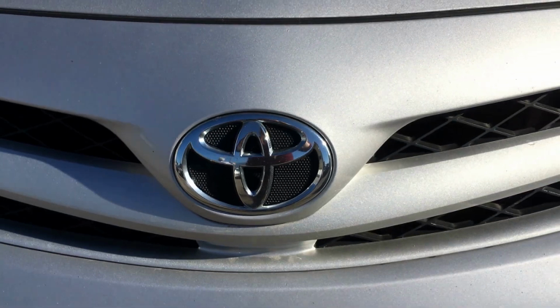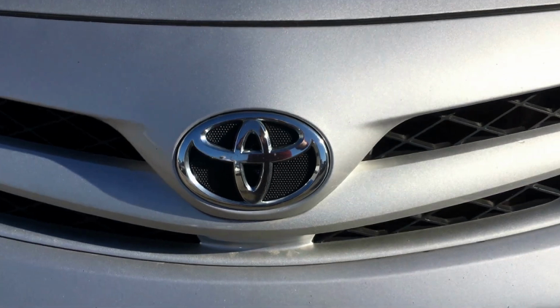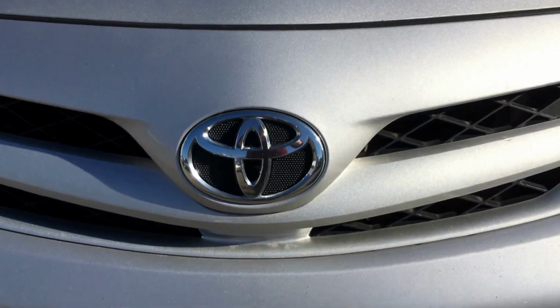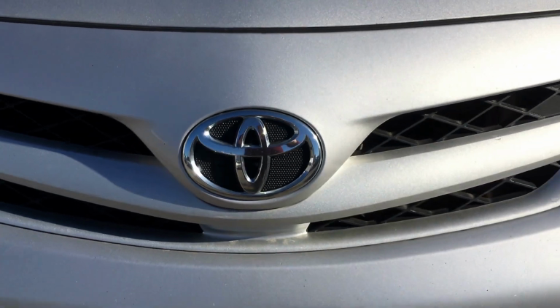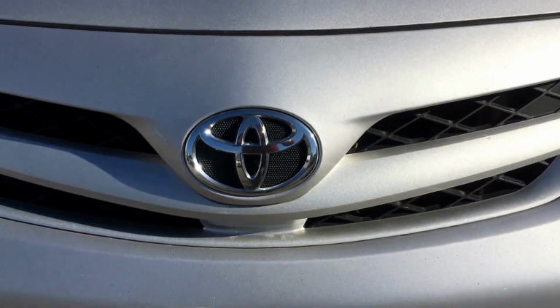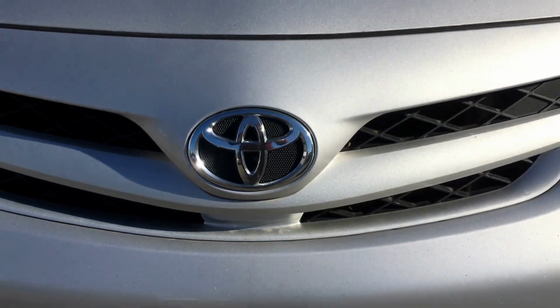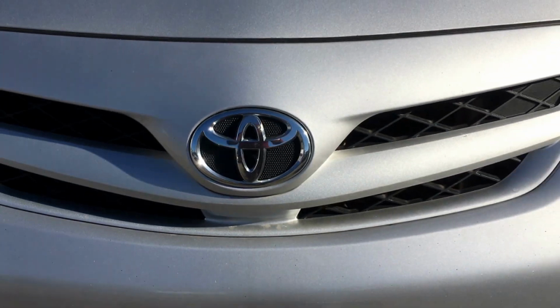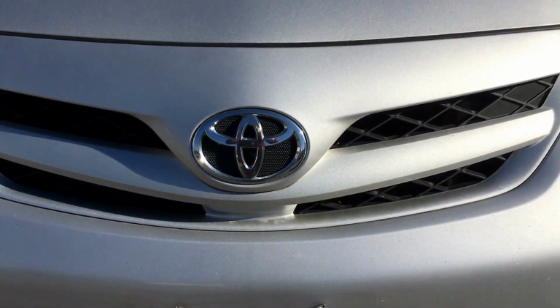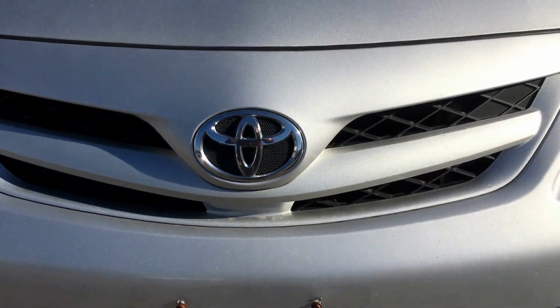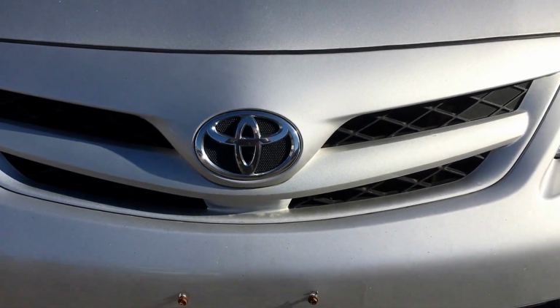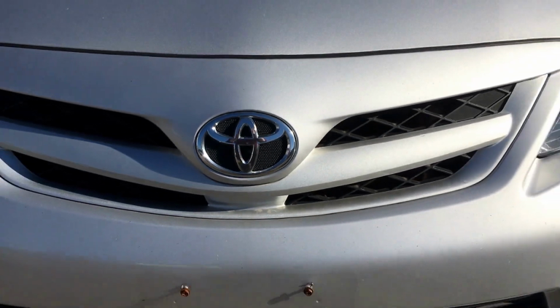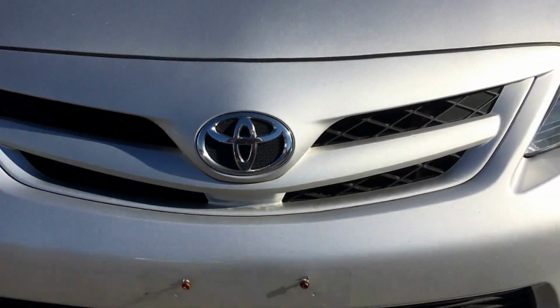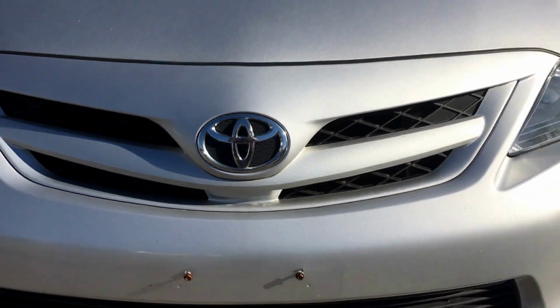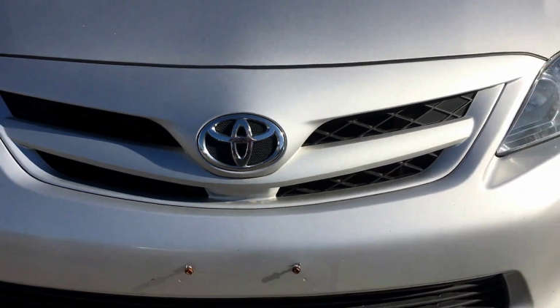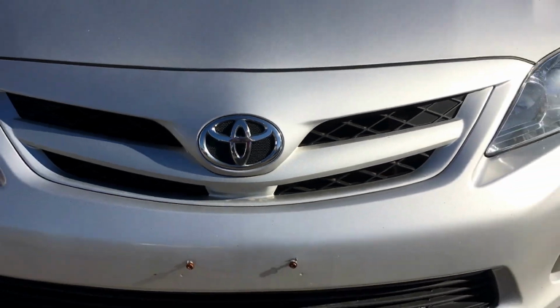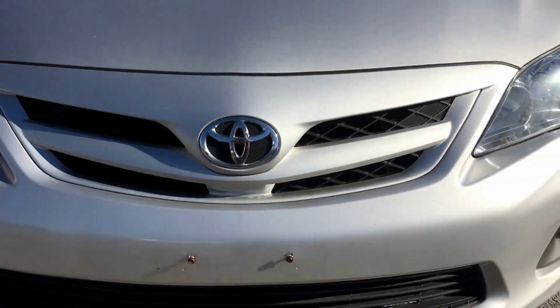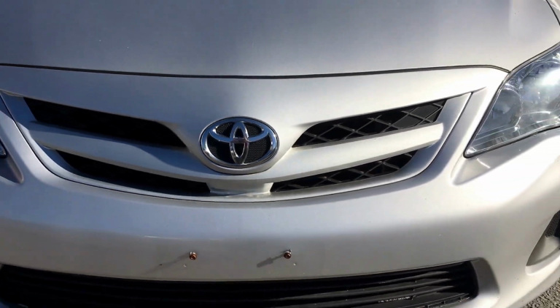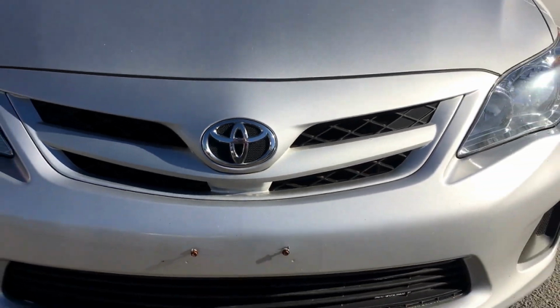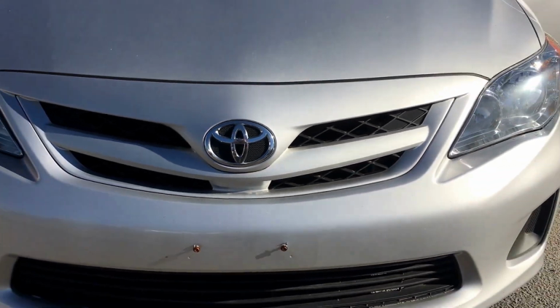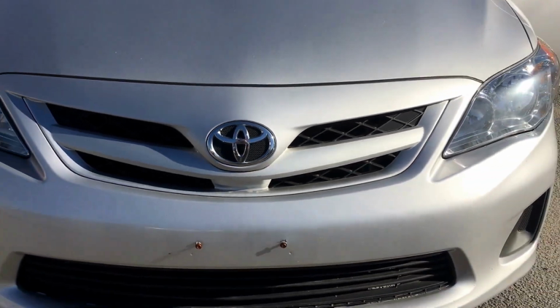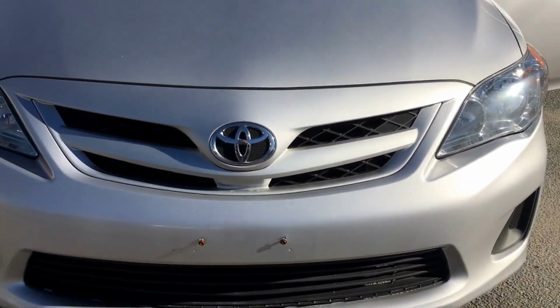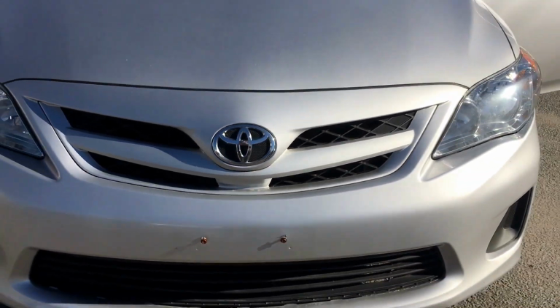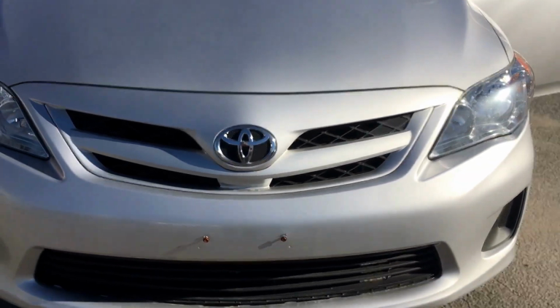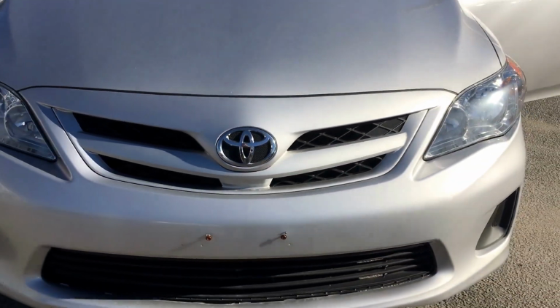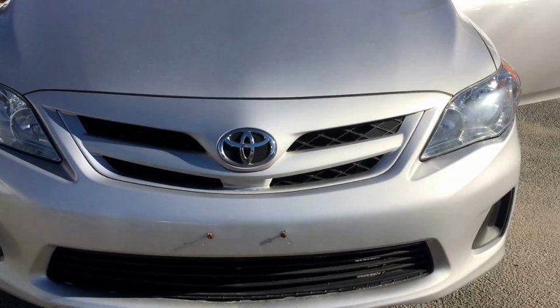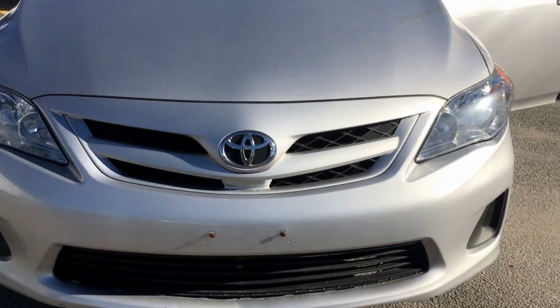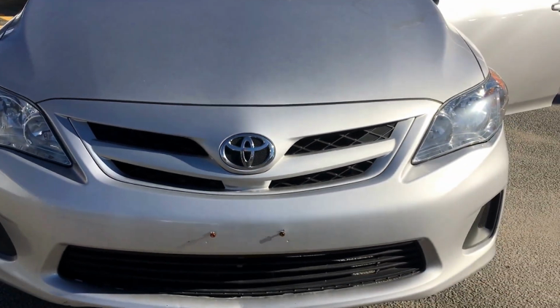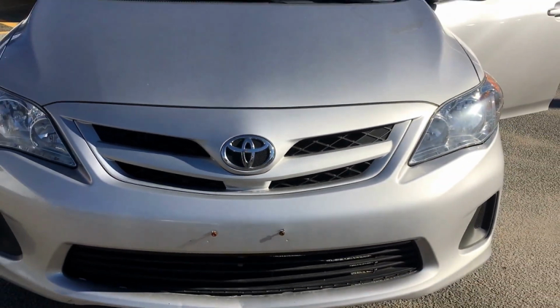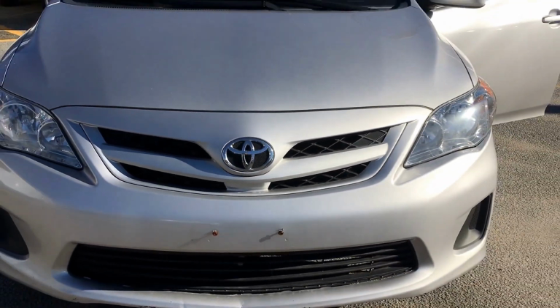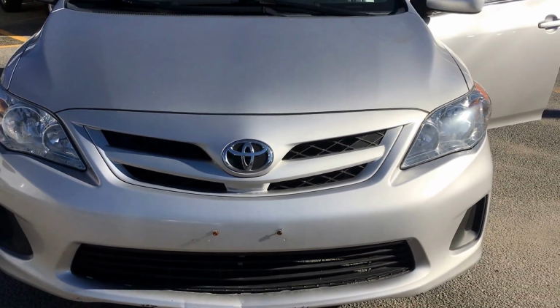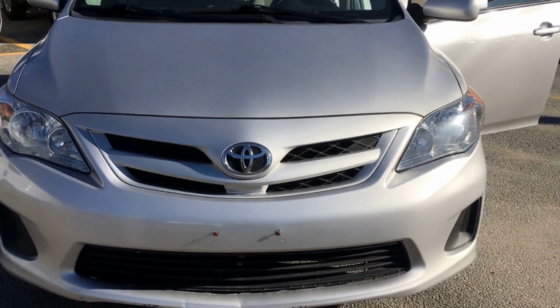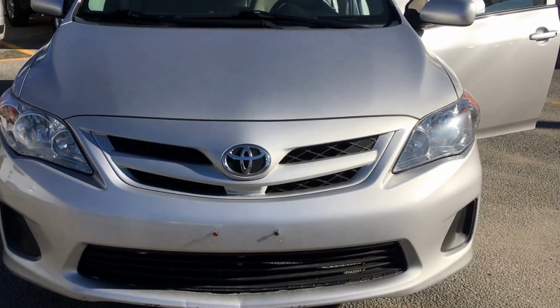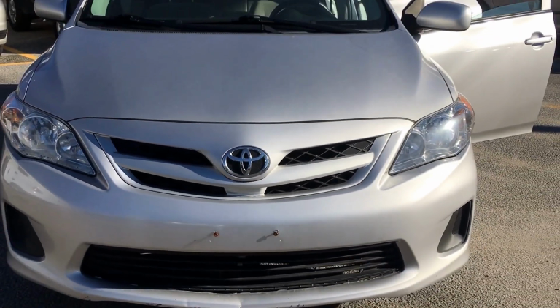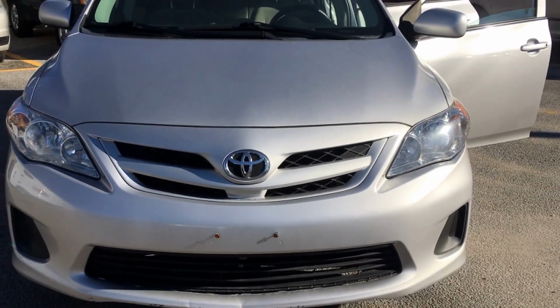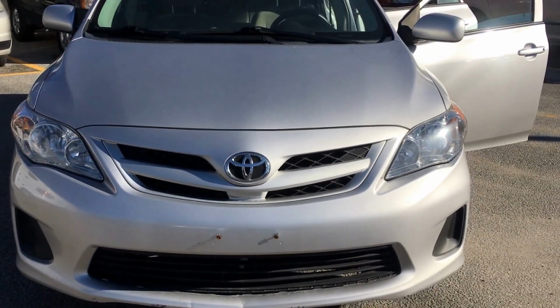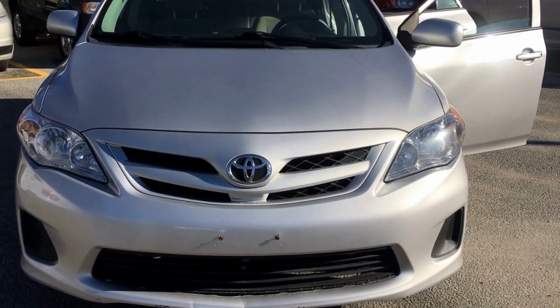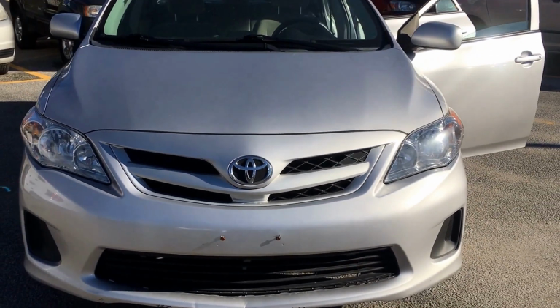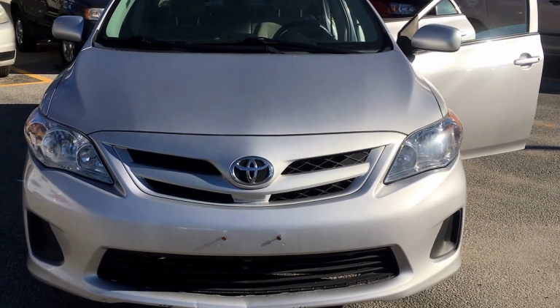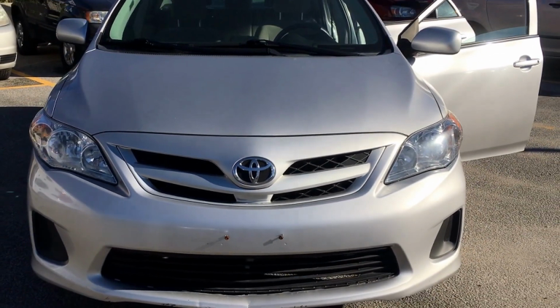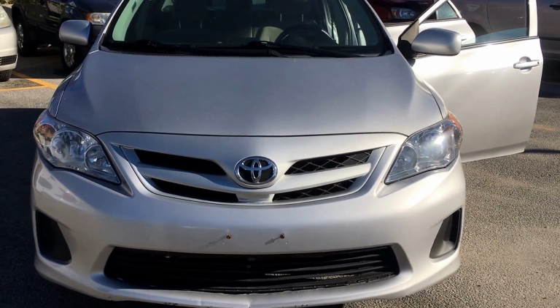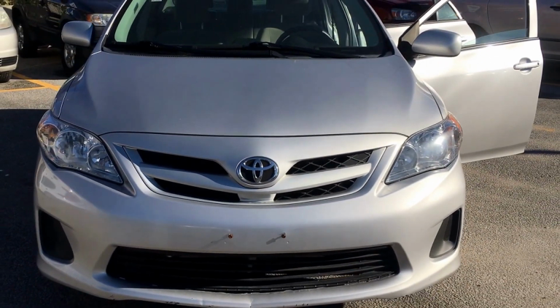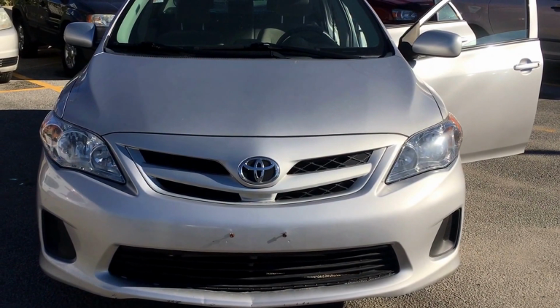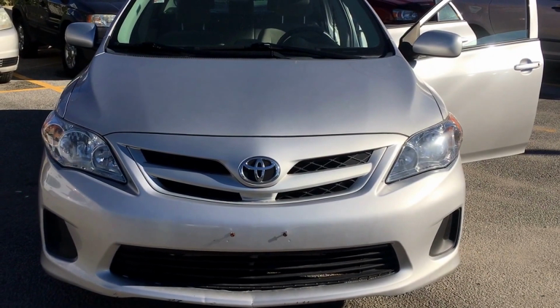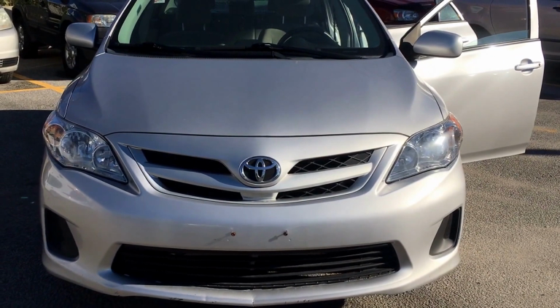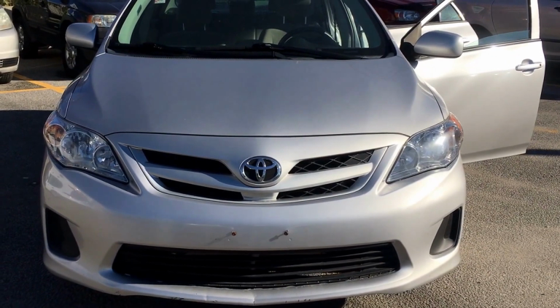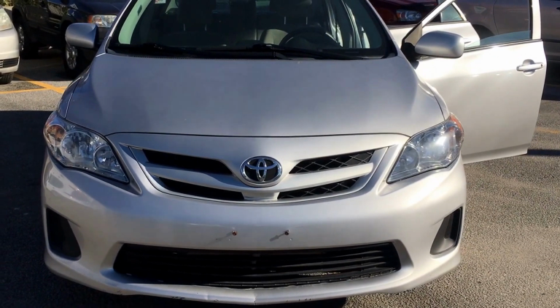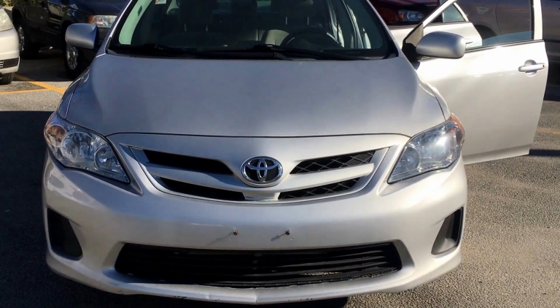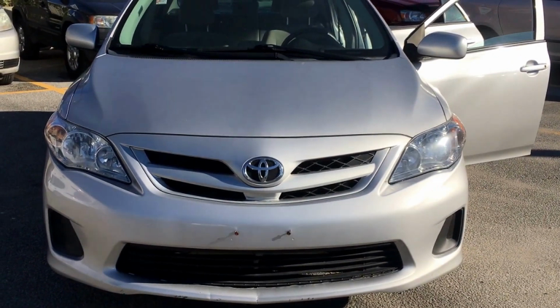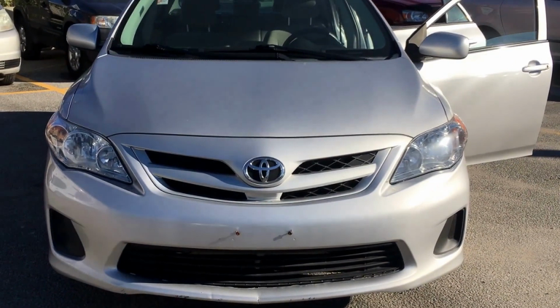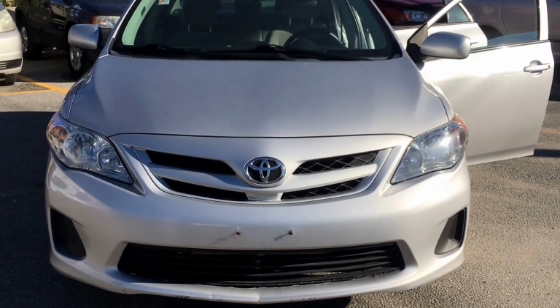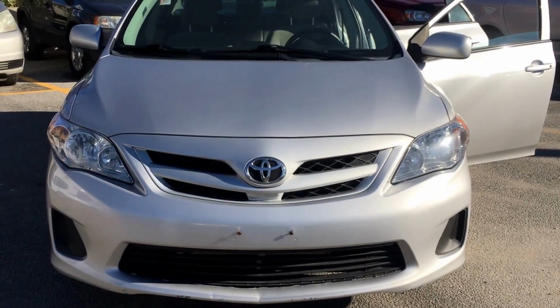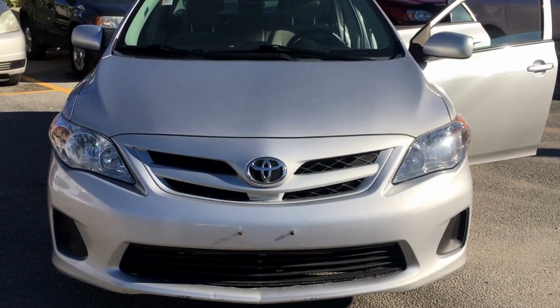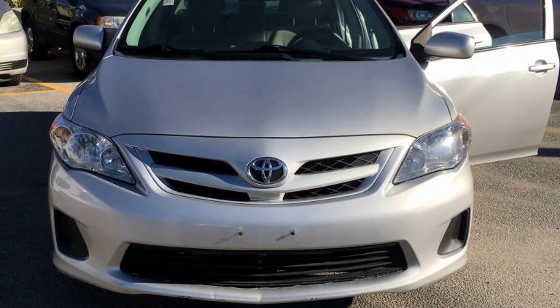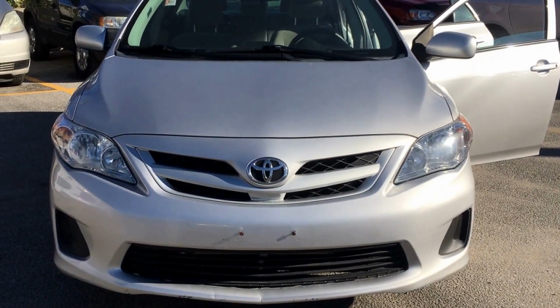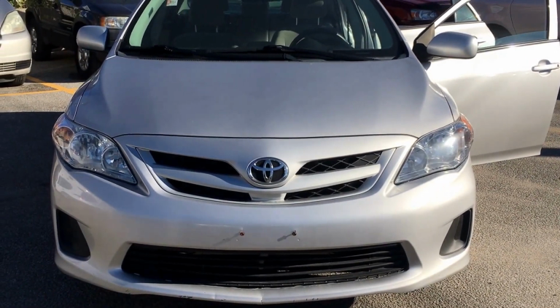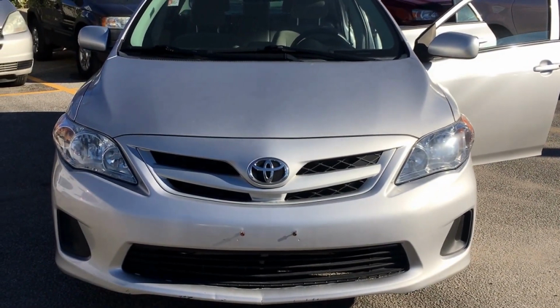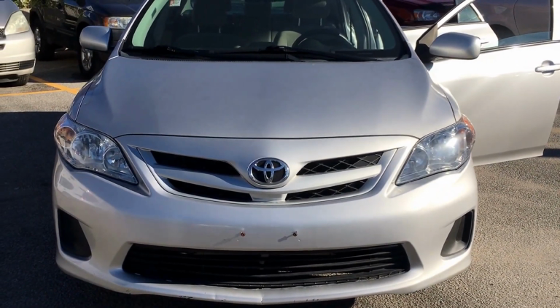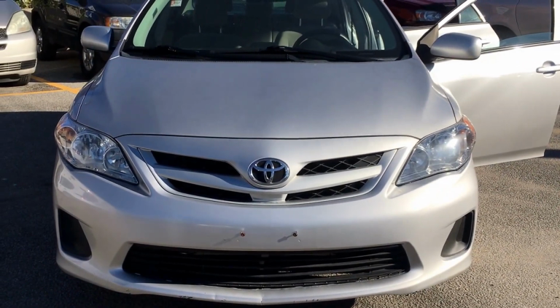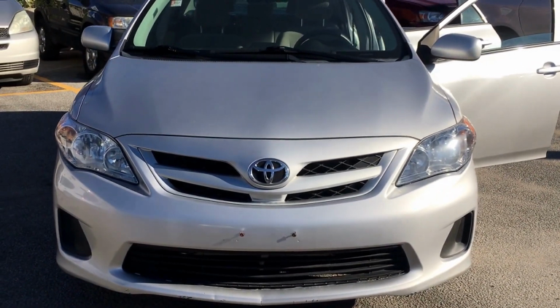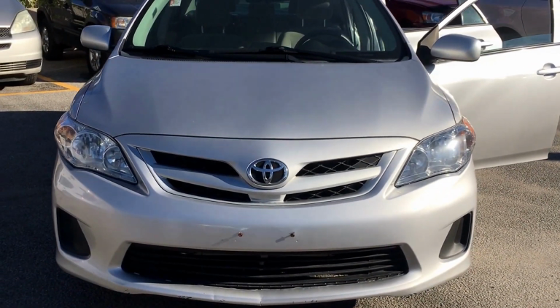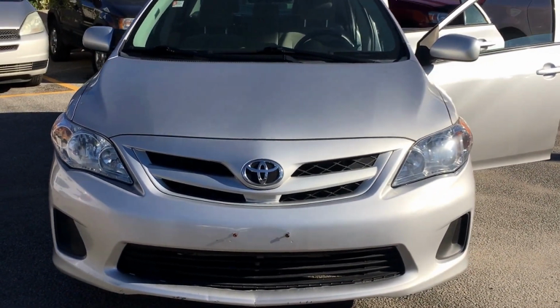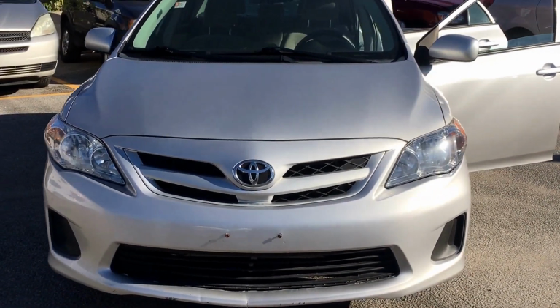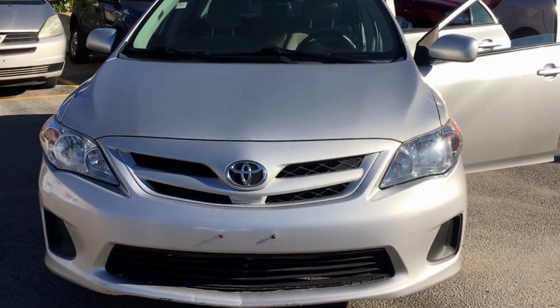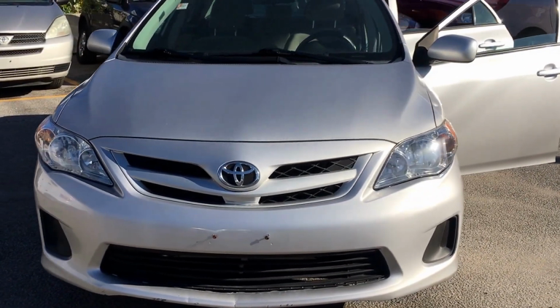Hi, this is Shannon at Kenshaw Toyota with your tour of the 2012 Toyota Corolla that you're interested in. Let's go.